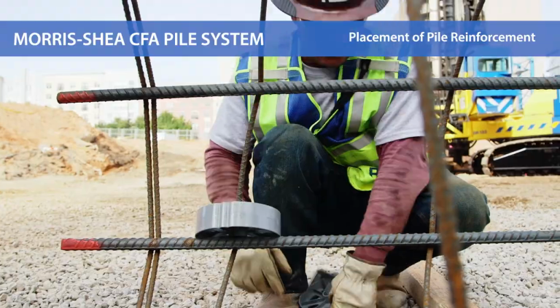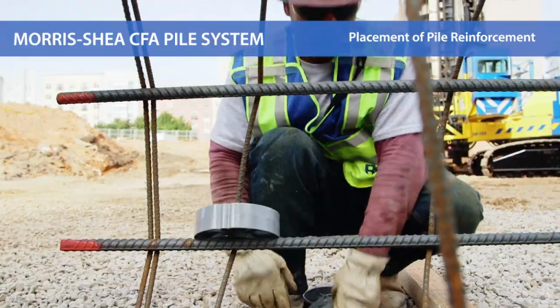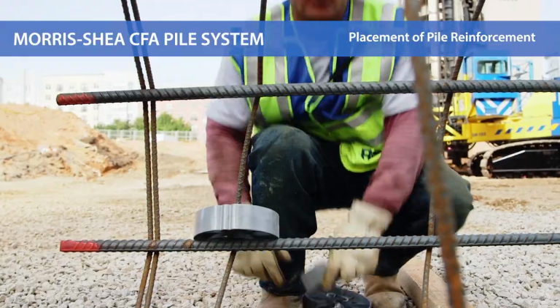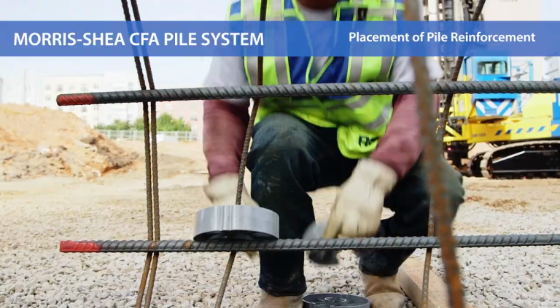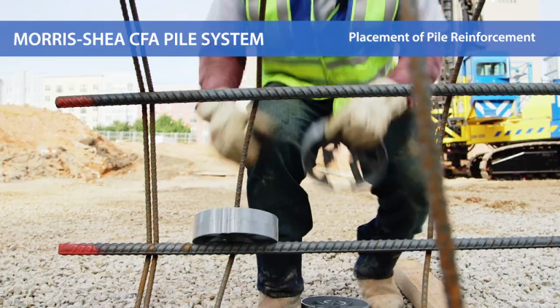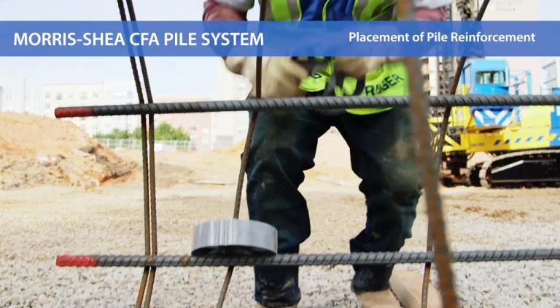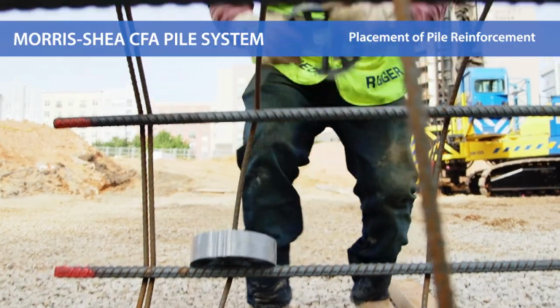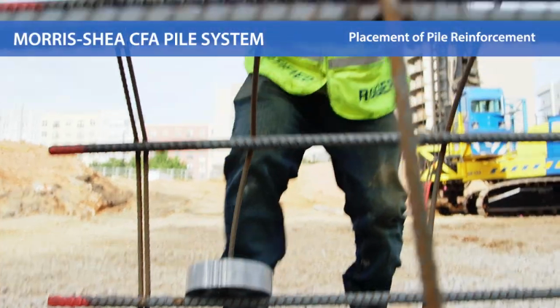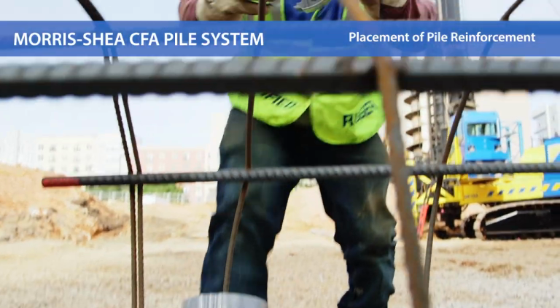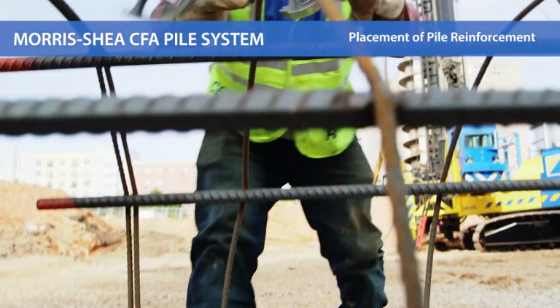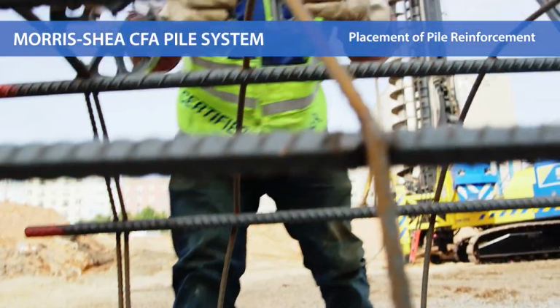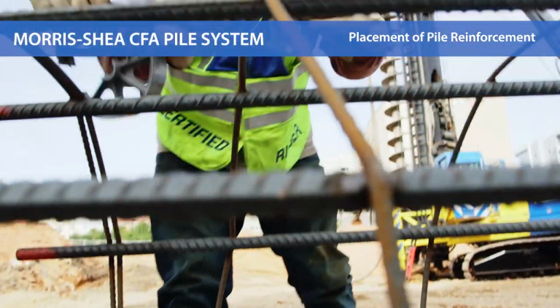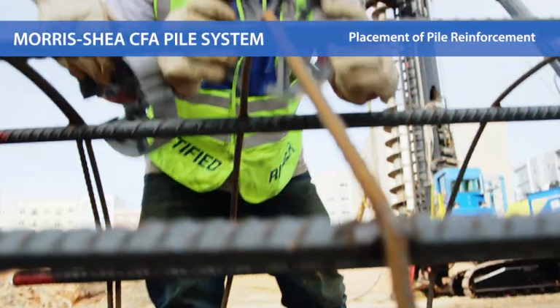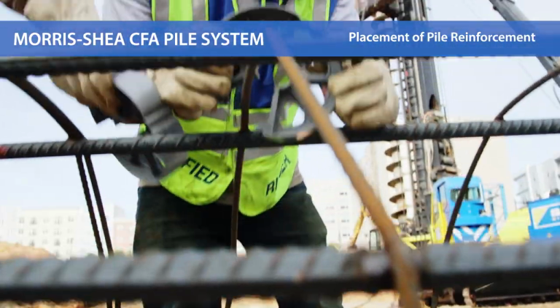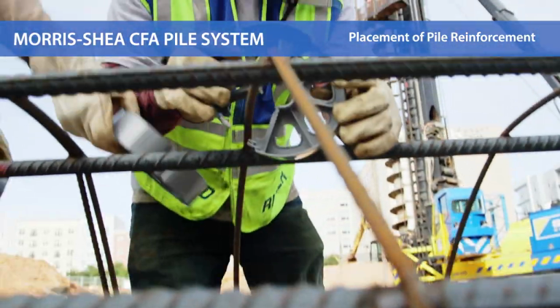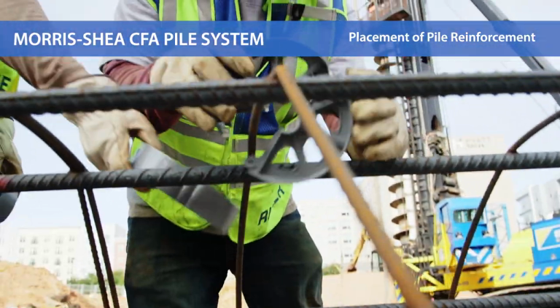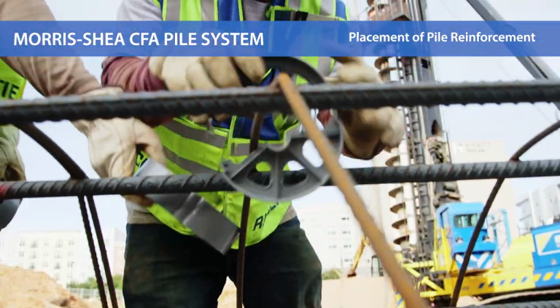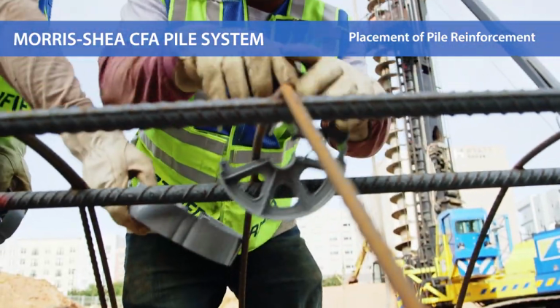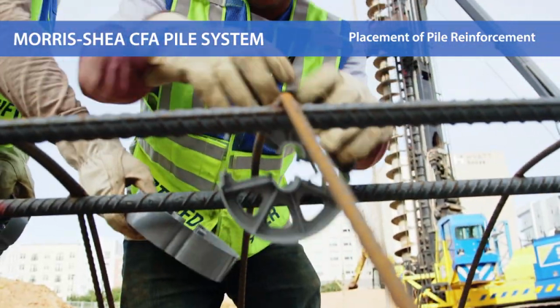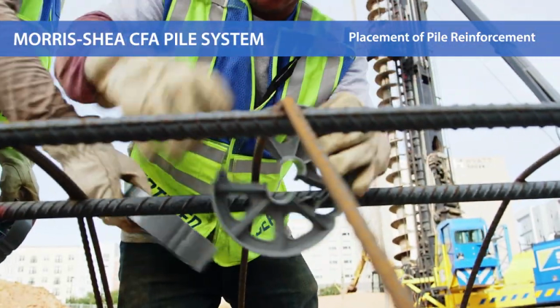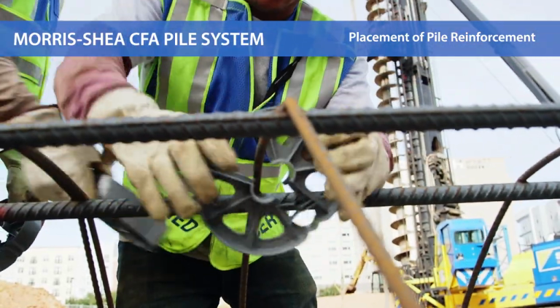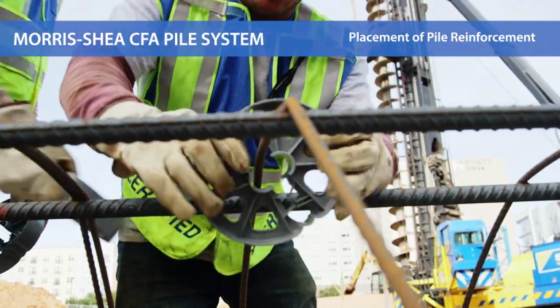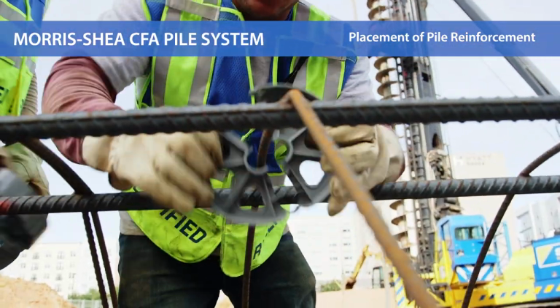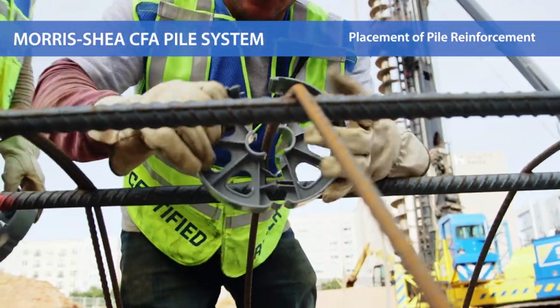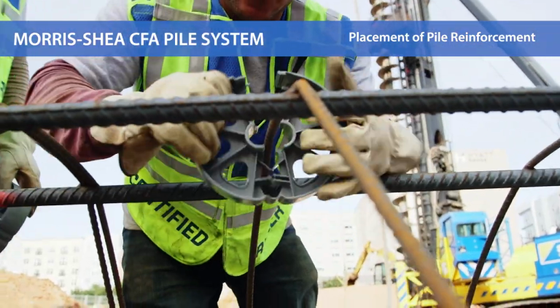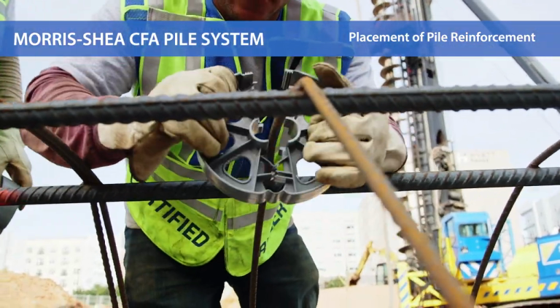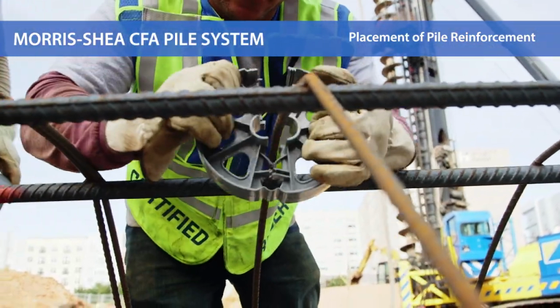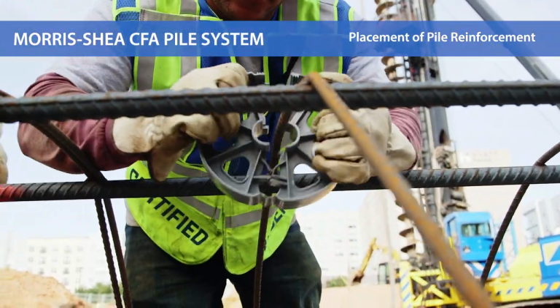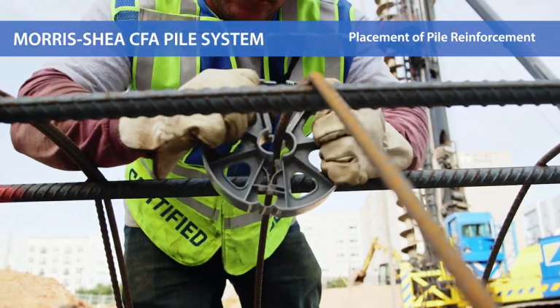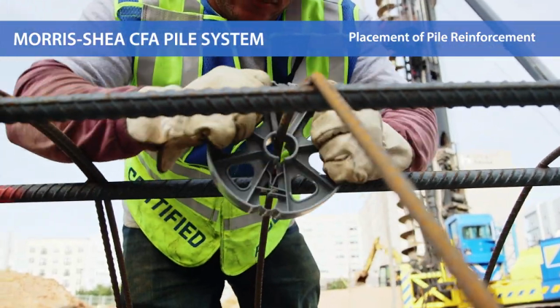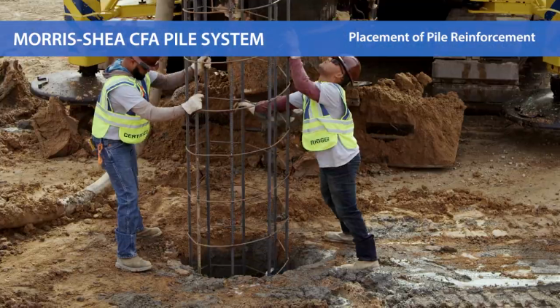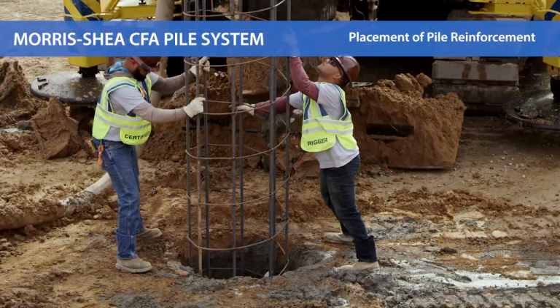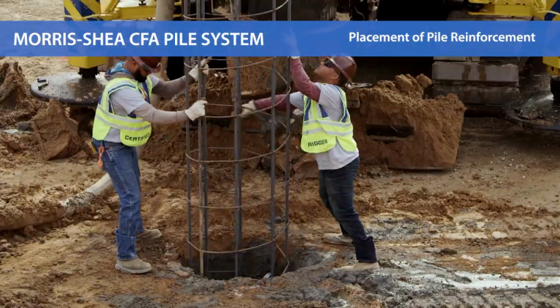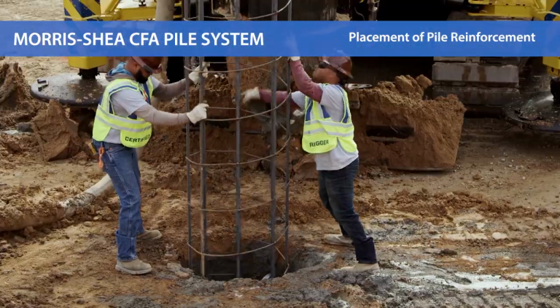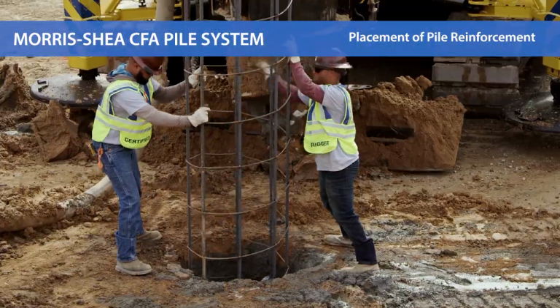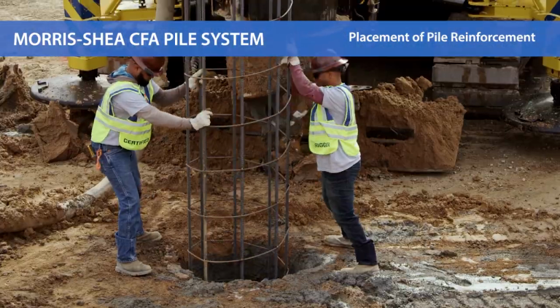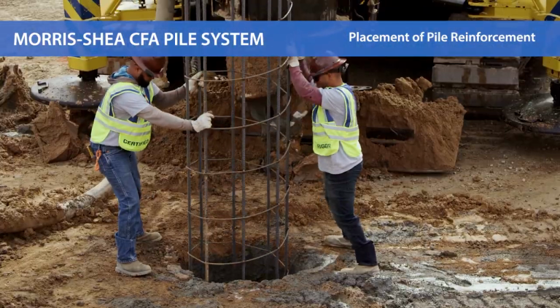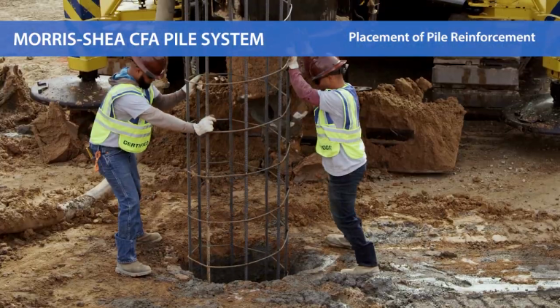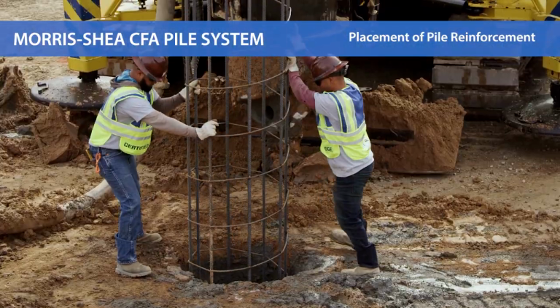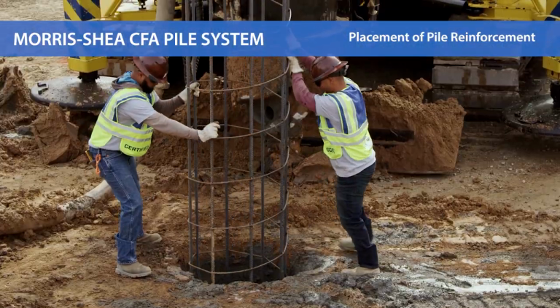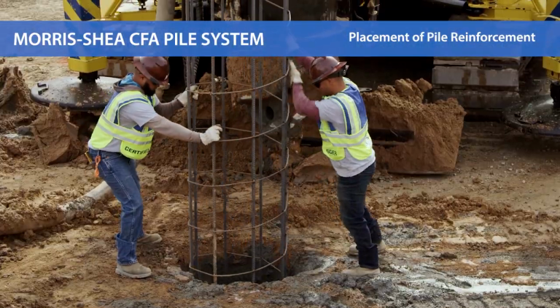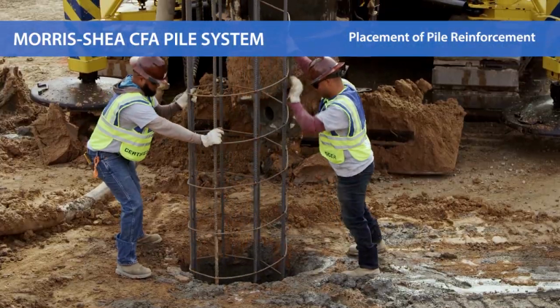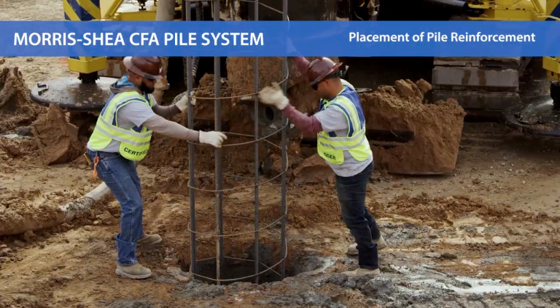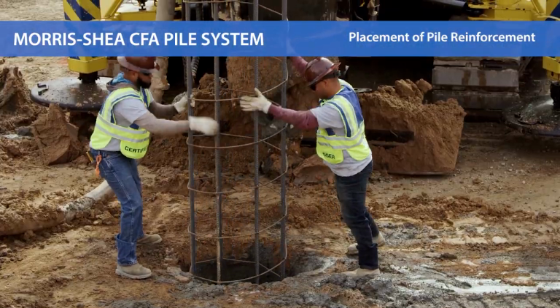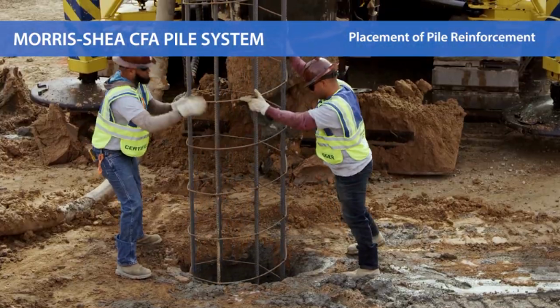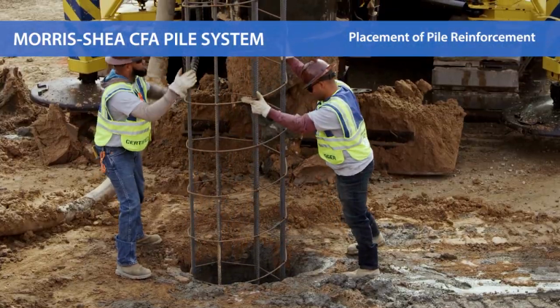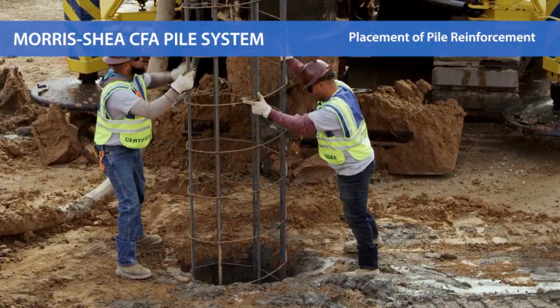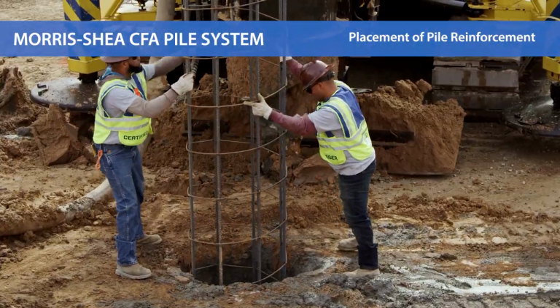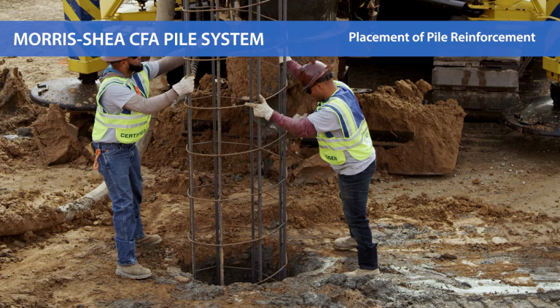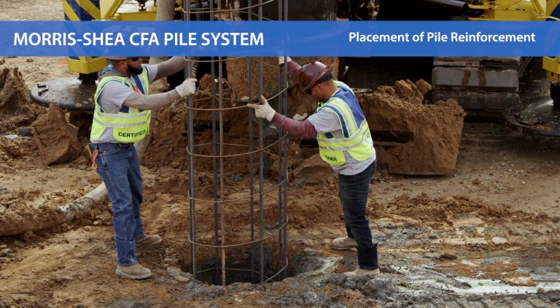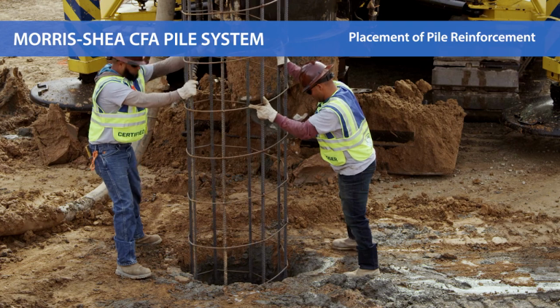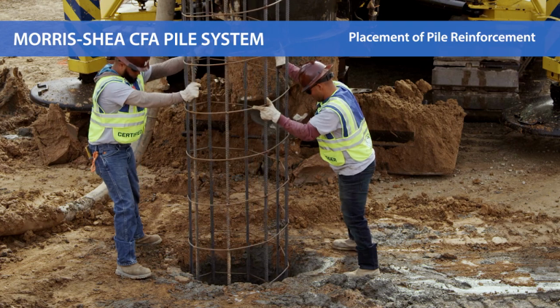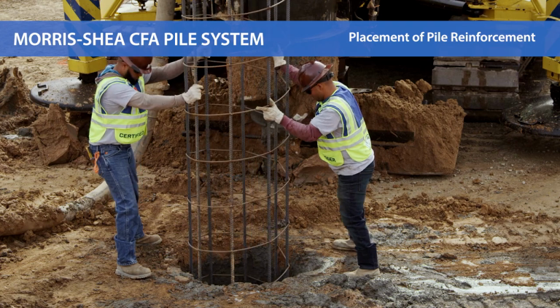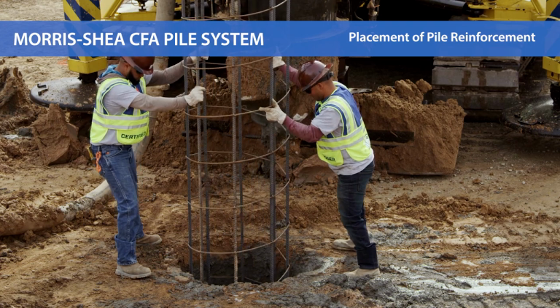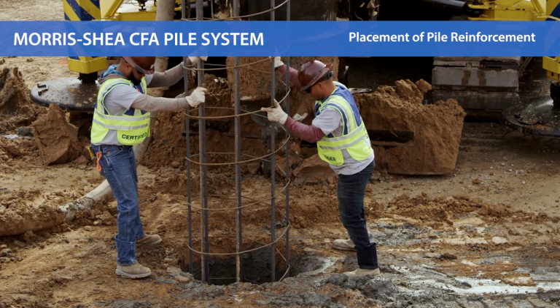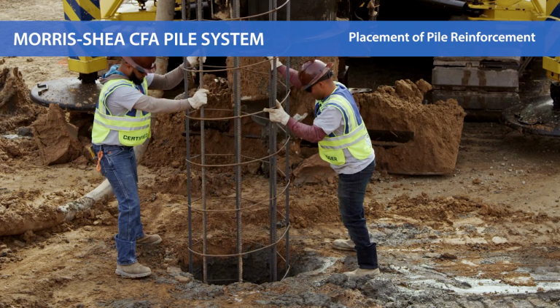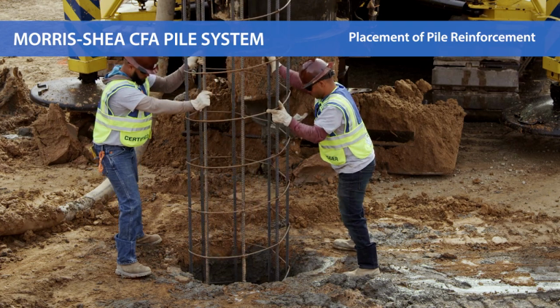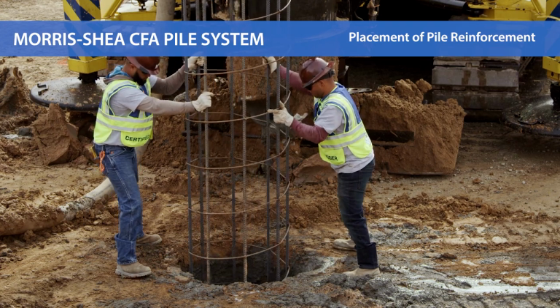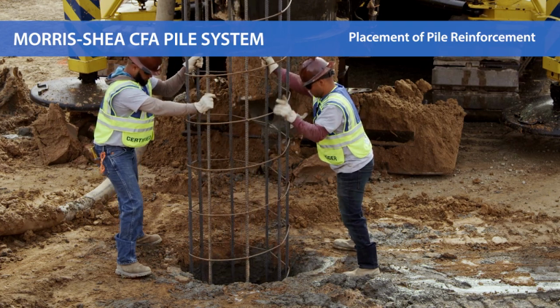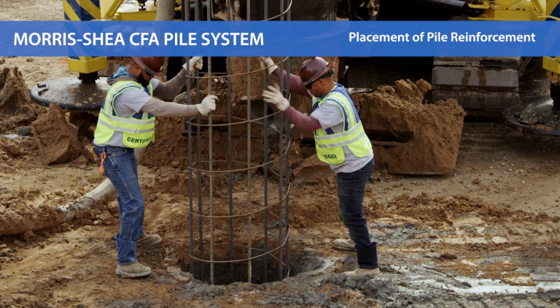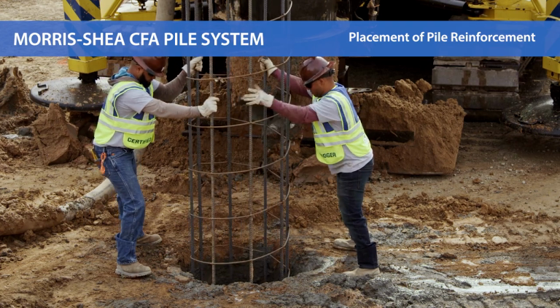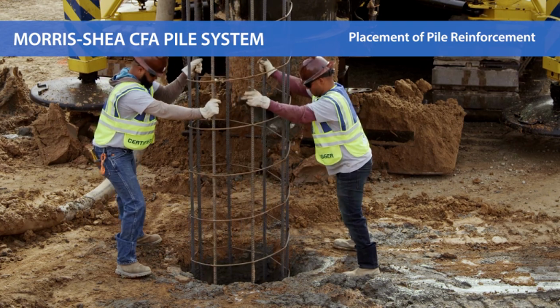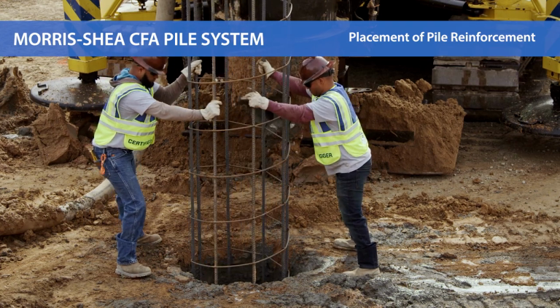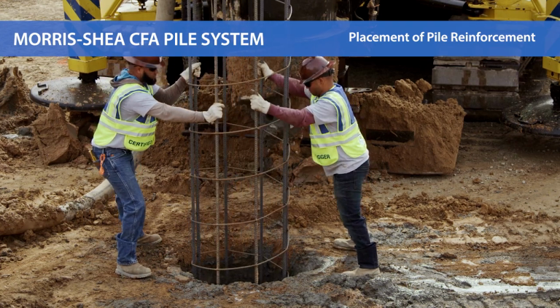Drill tenders complete construction of the pile by placing a steel reinforcing cage, manufactured by the Morris Shea team, into the concrete.